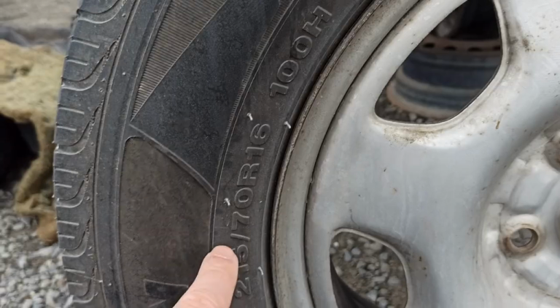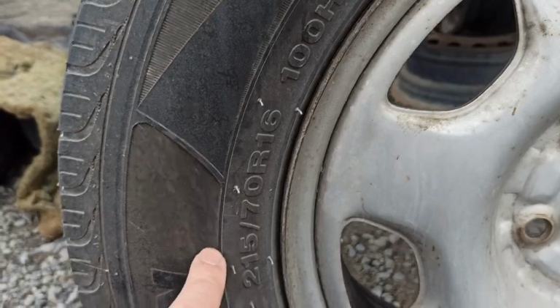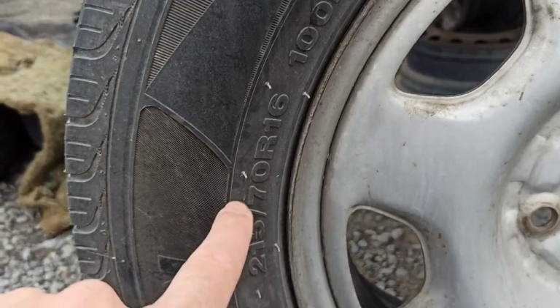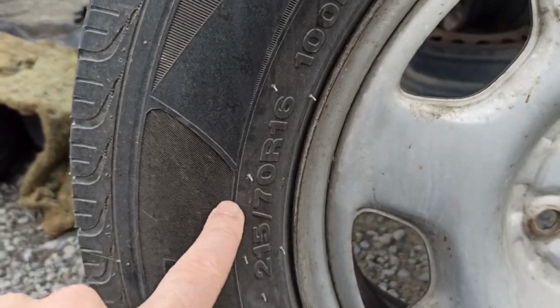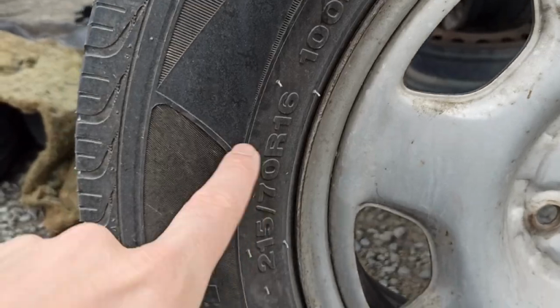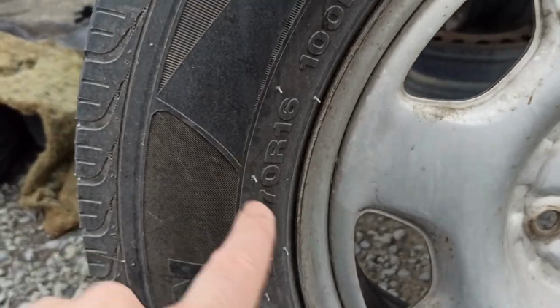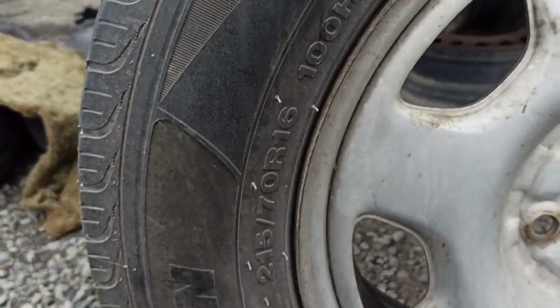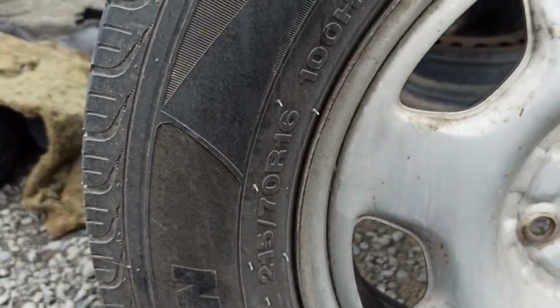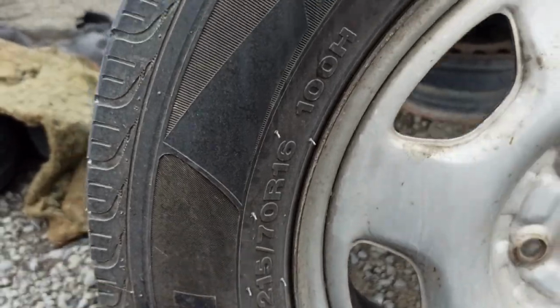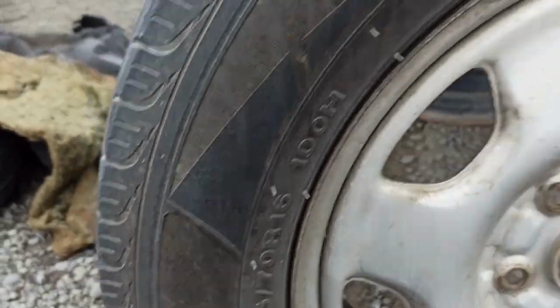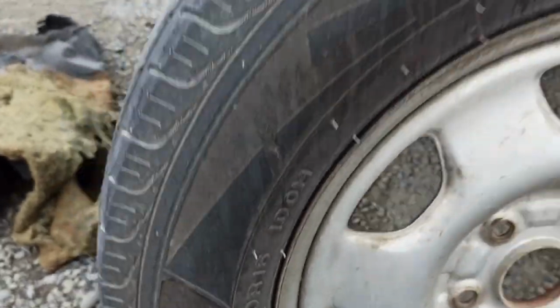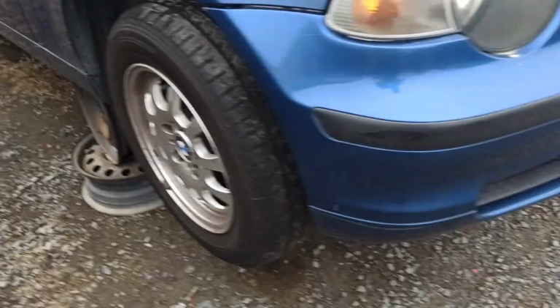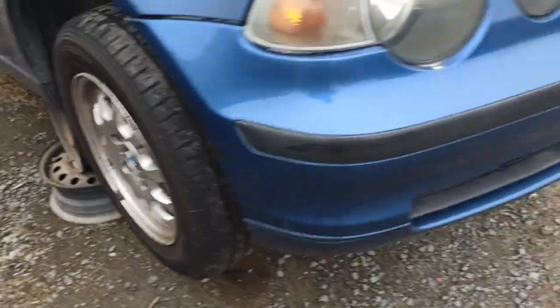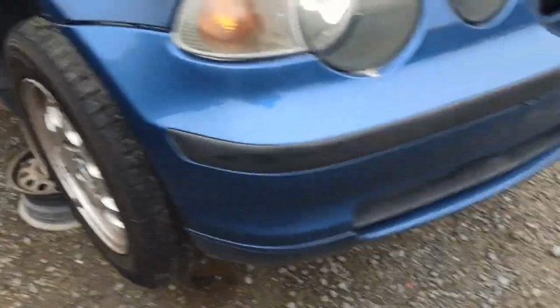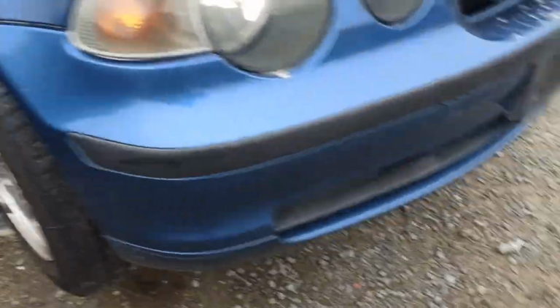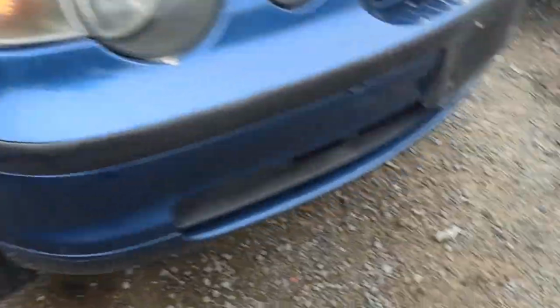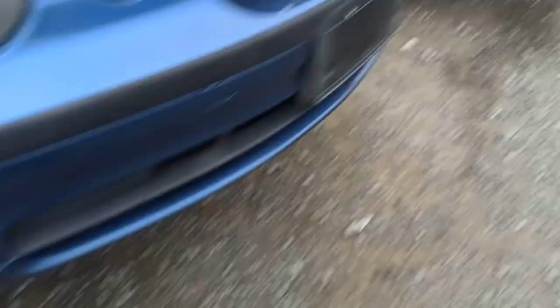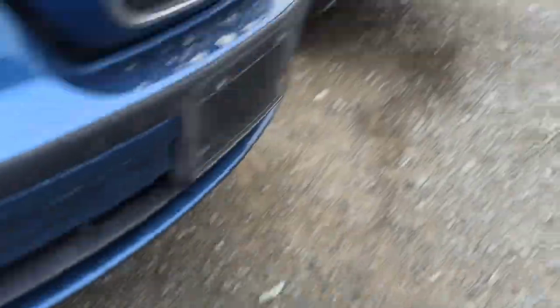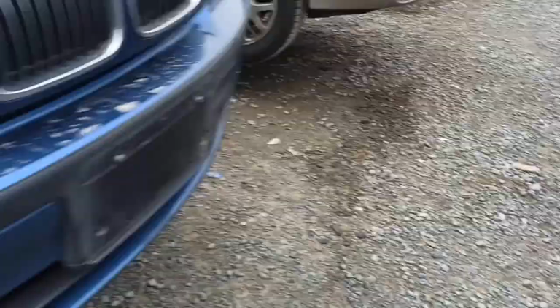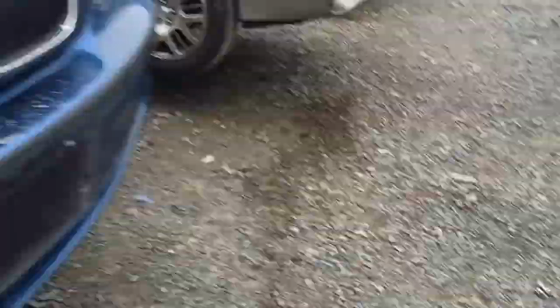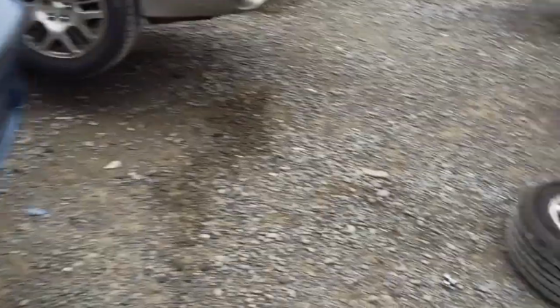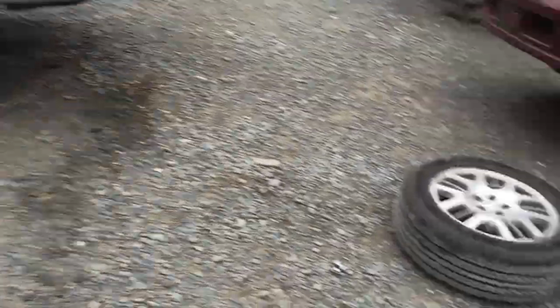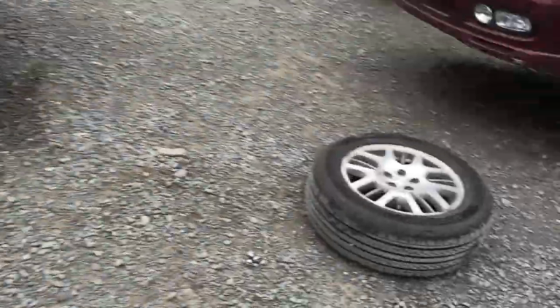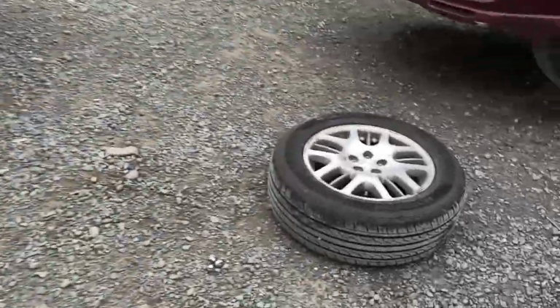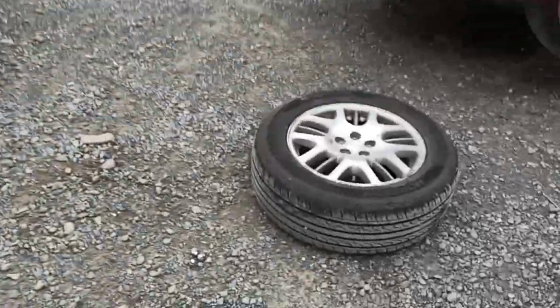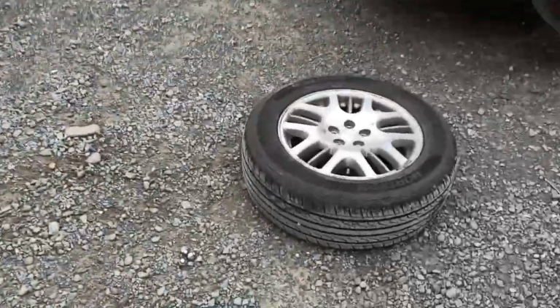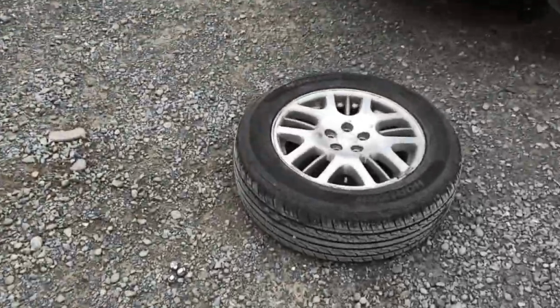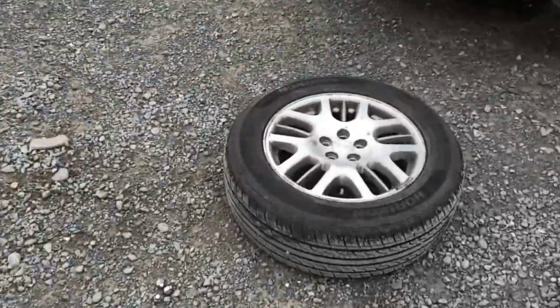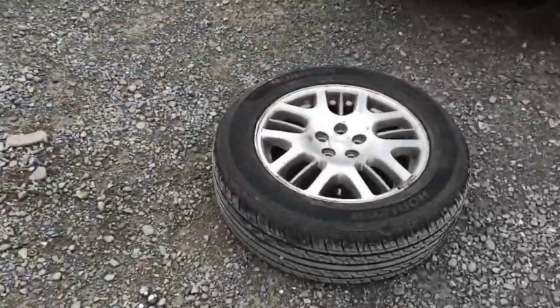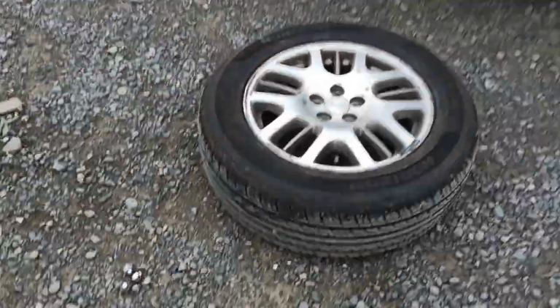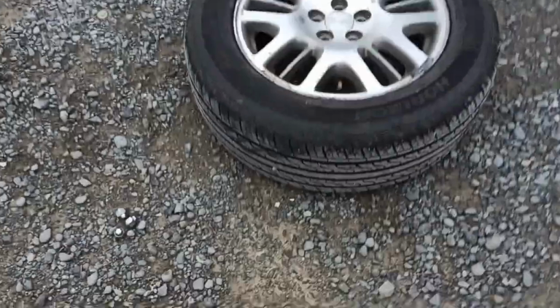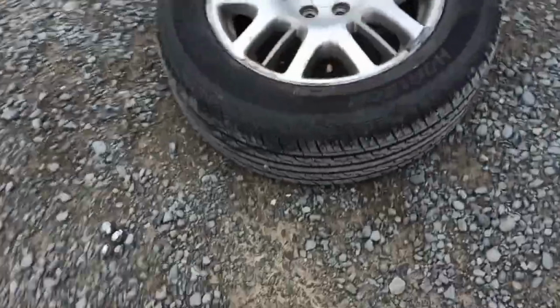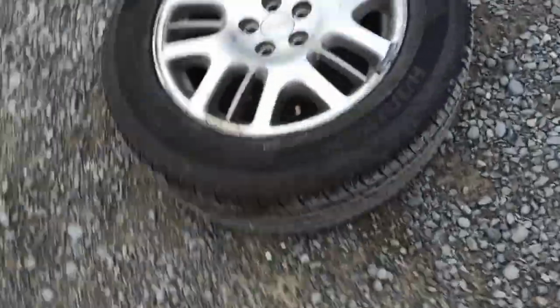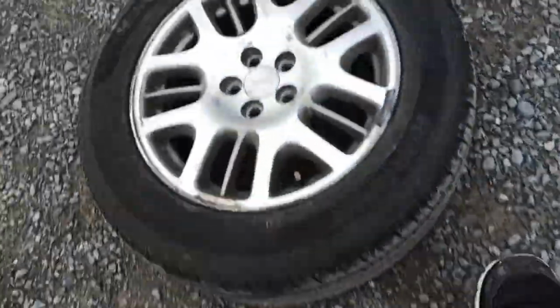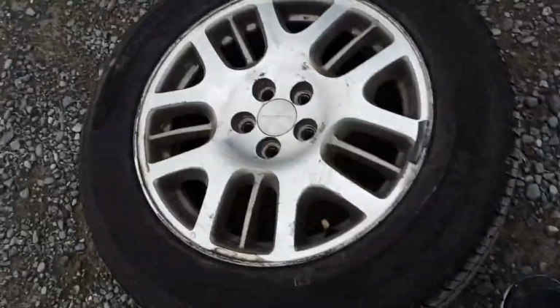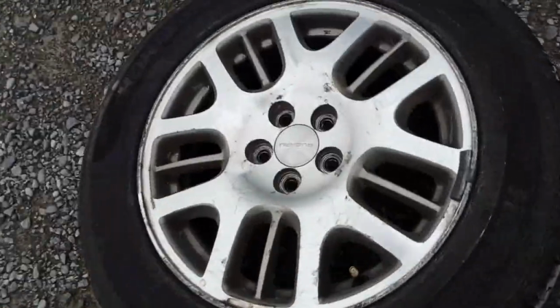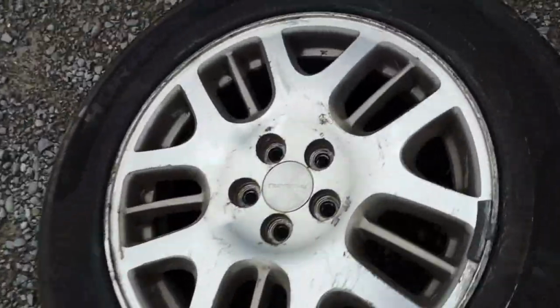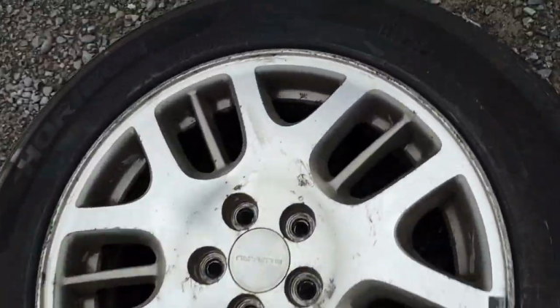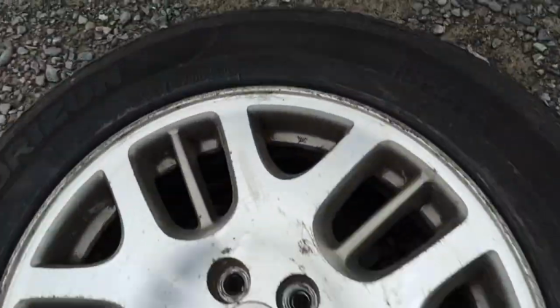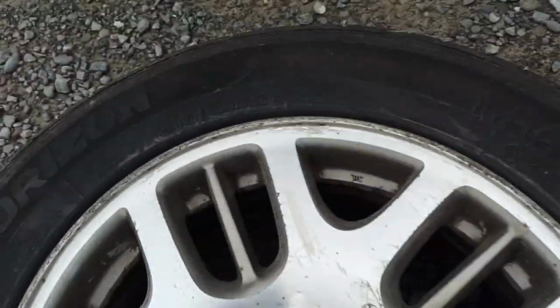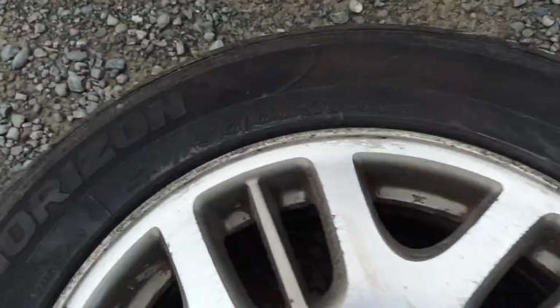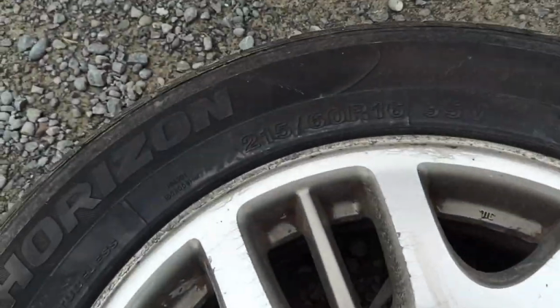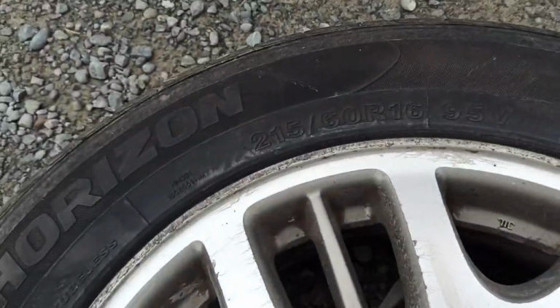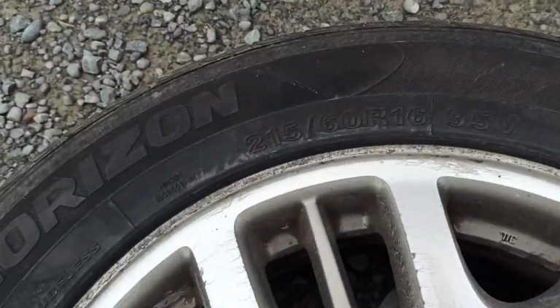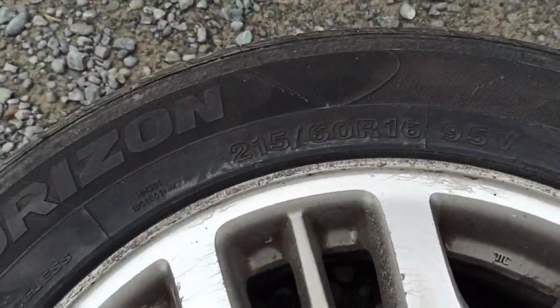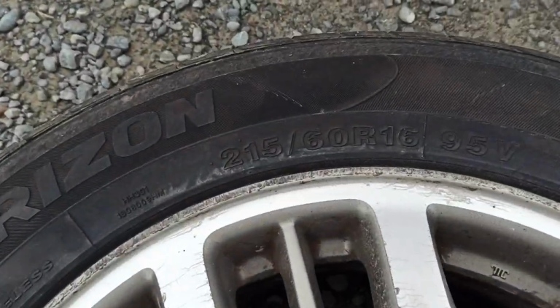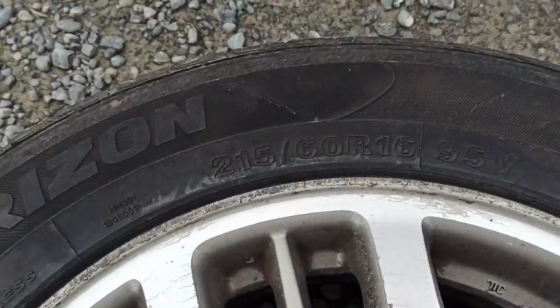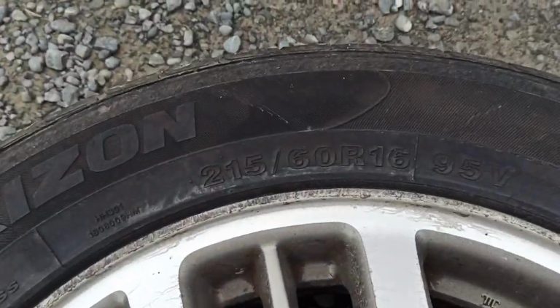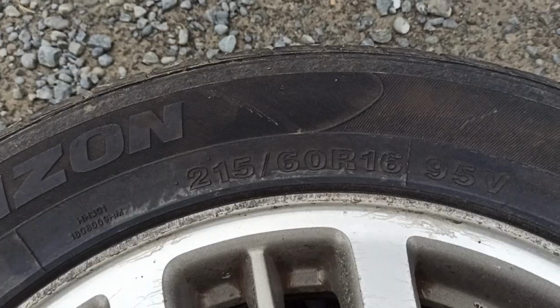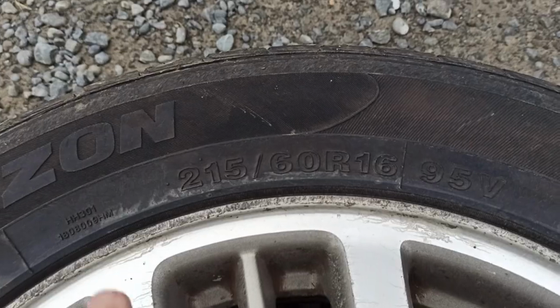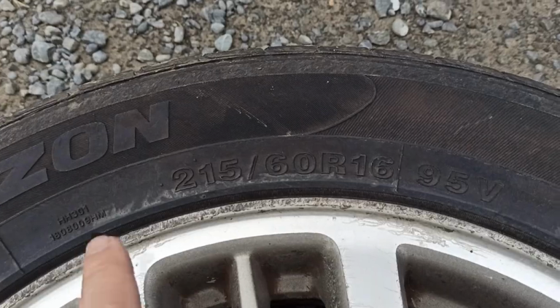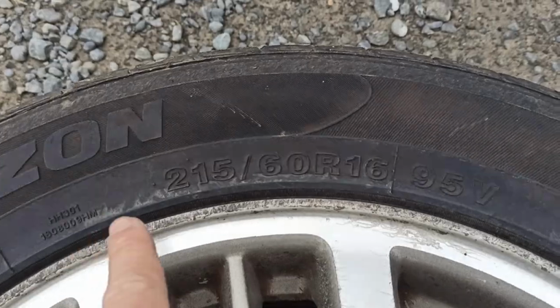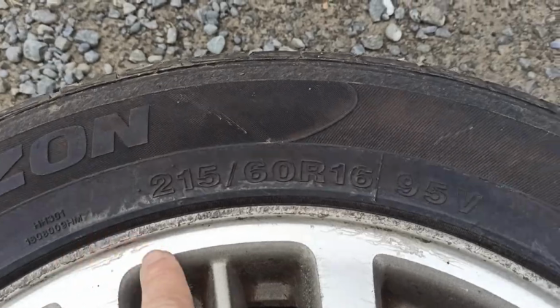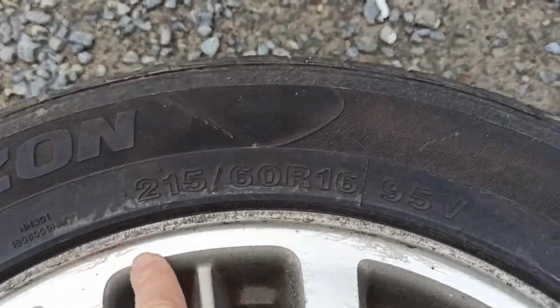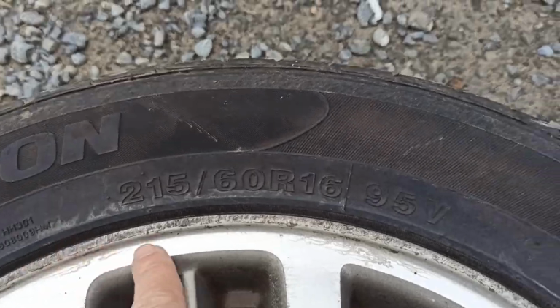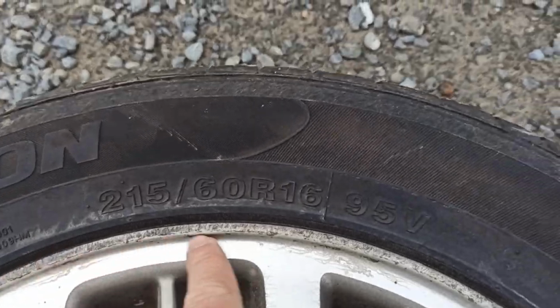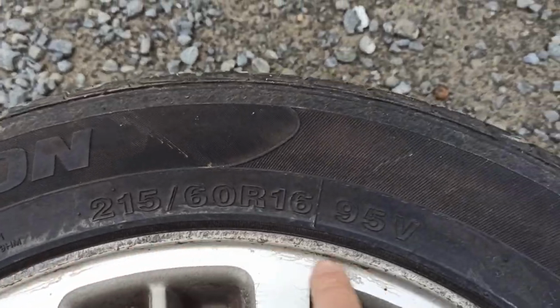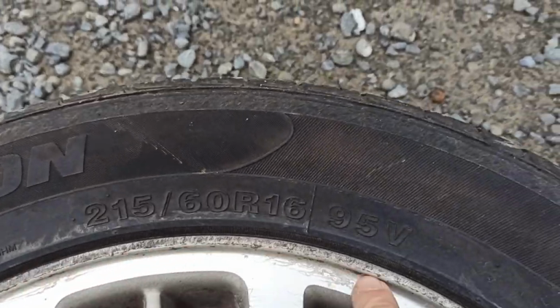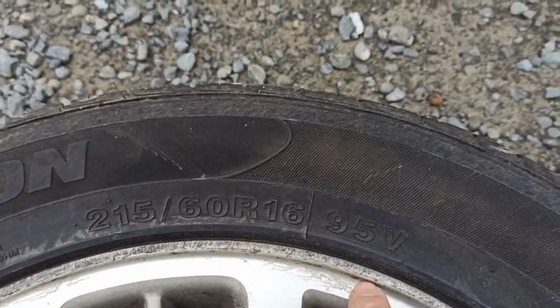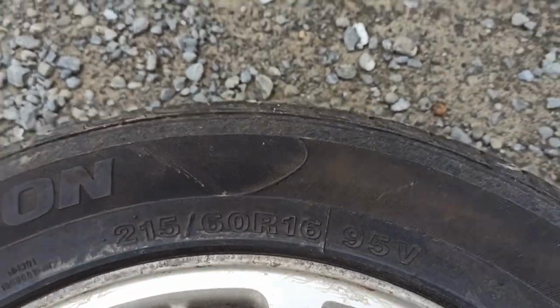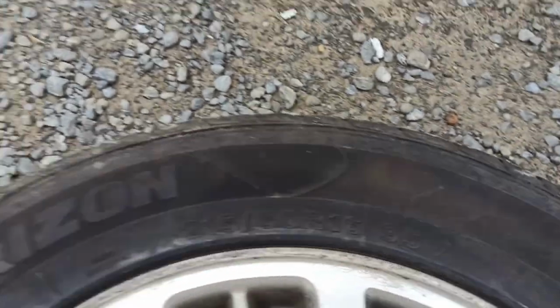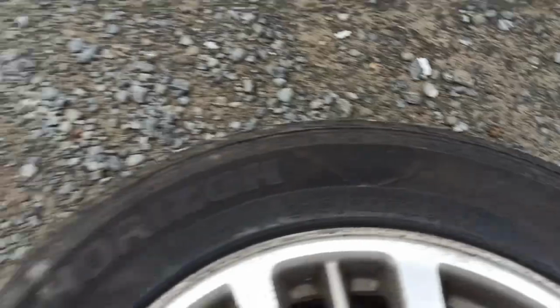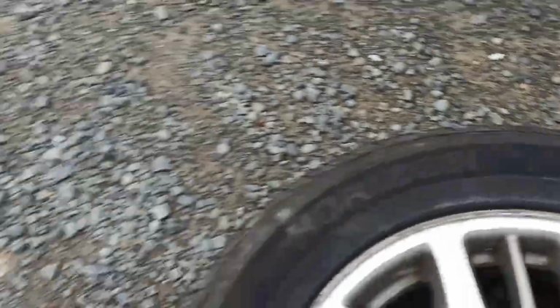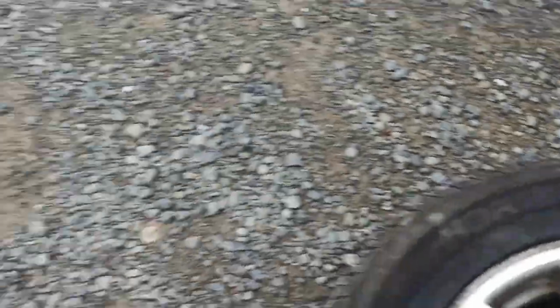Nope, too big, too big, too big. It's like a car graveyard — pretty cool actually. 215, 70, 16 — so close. Found one.